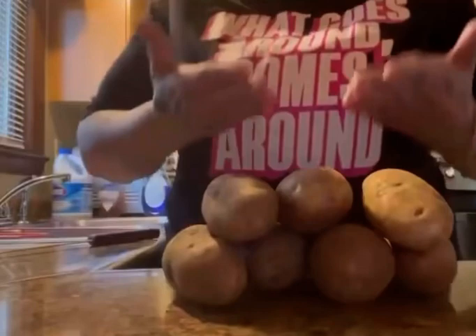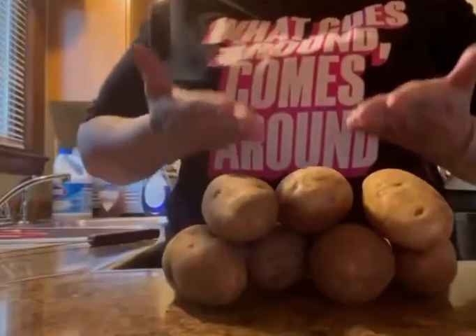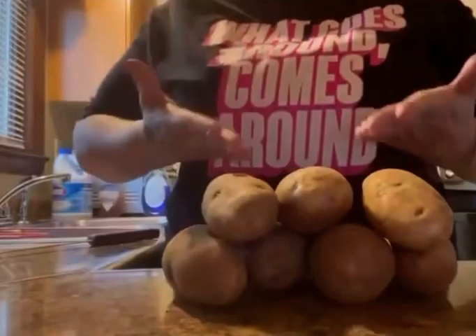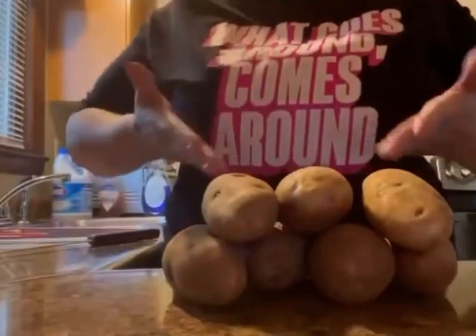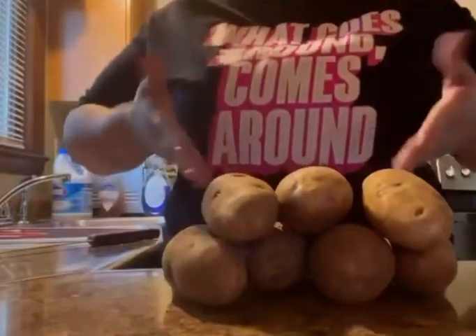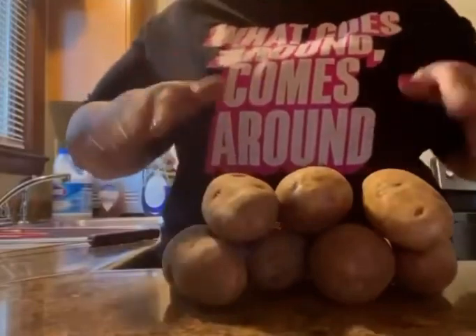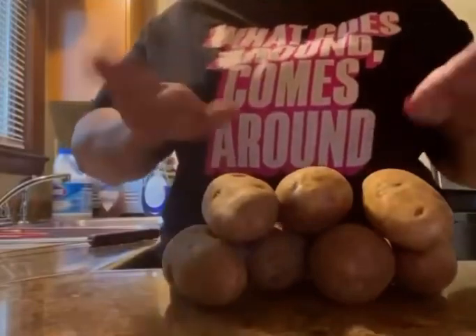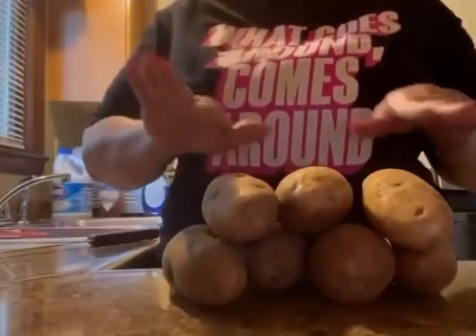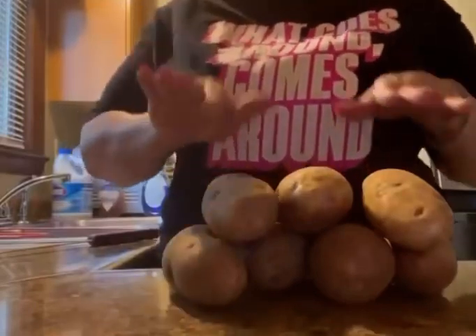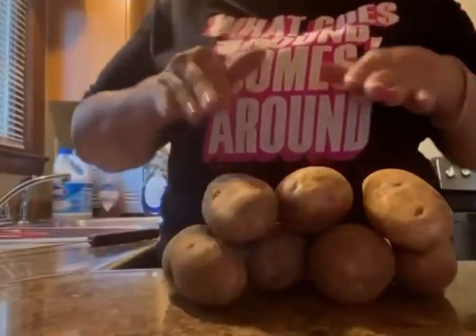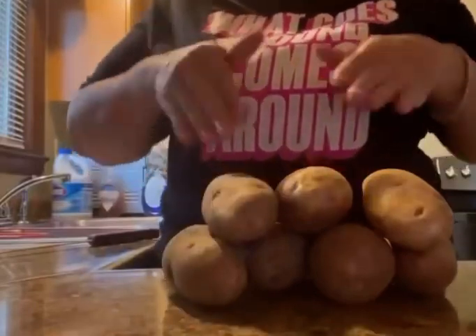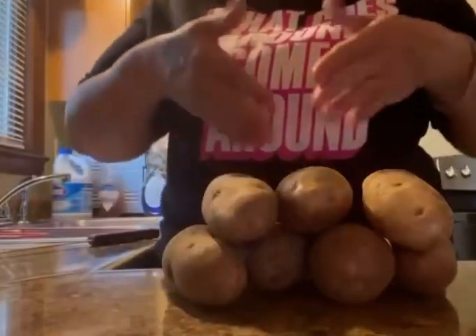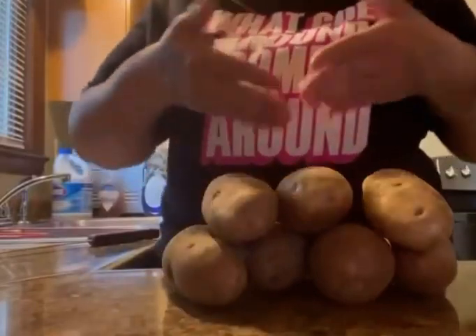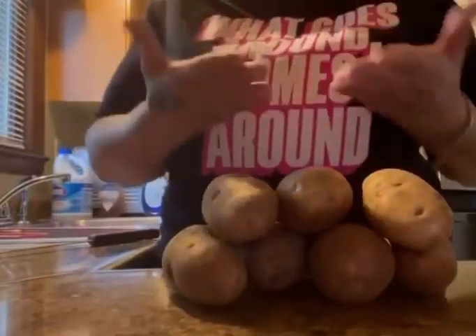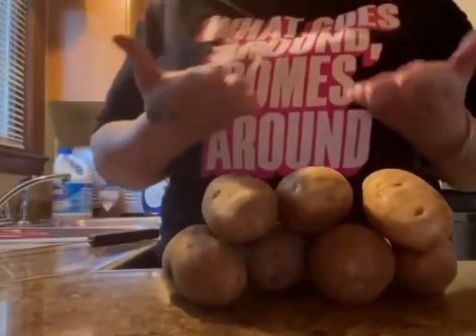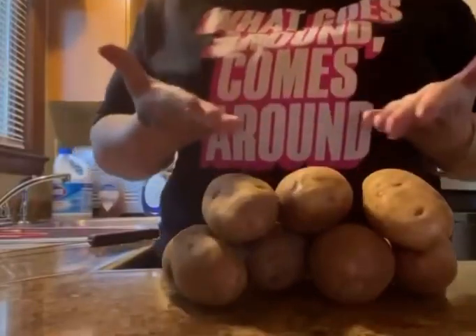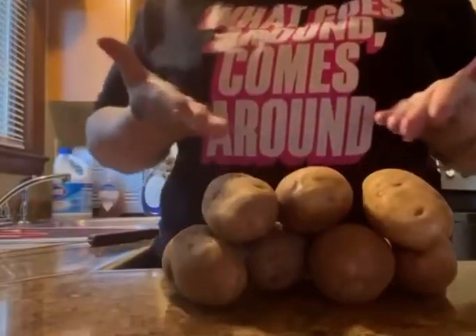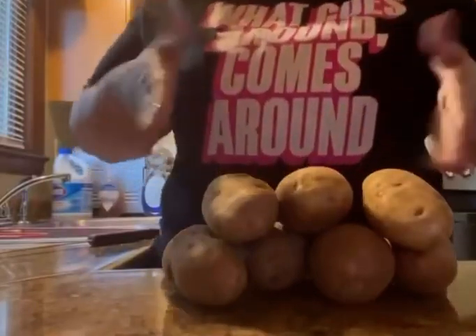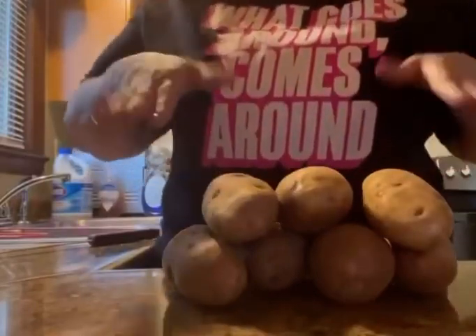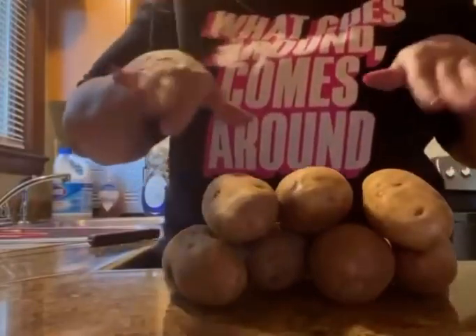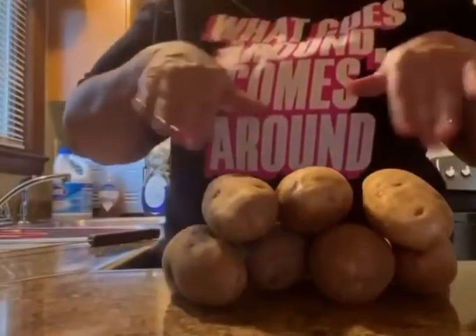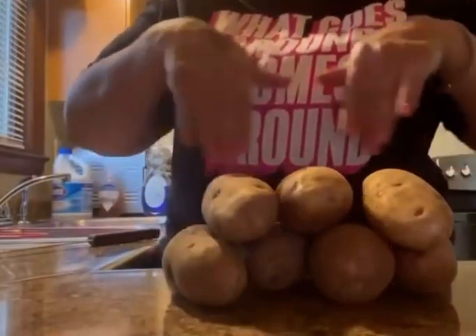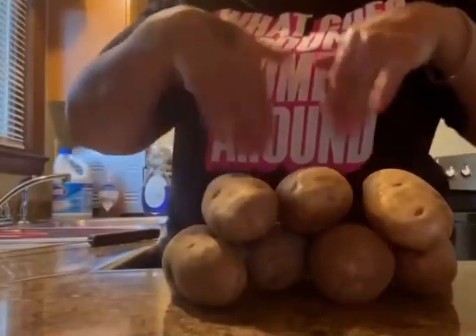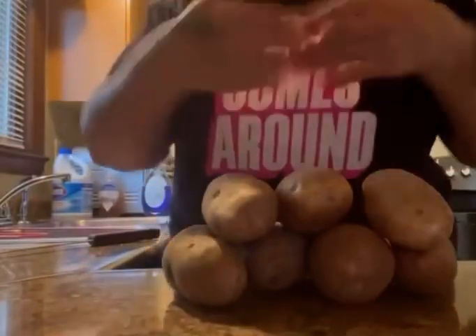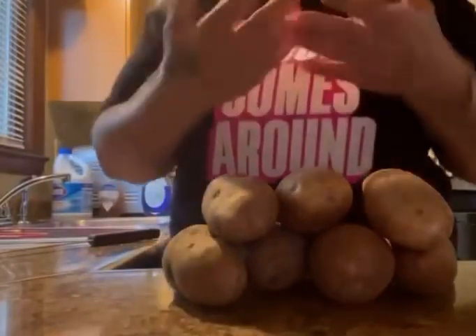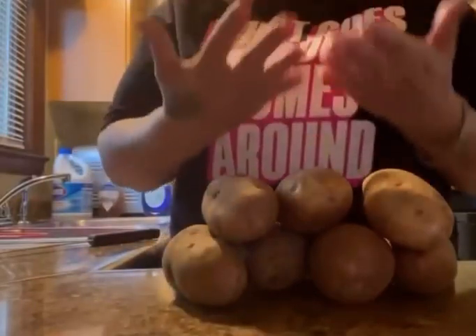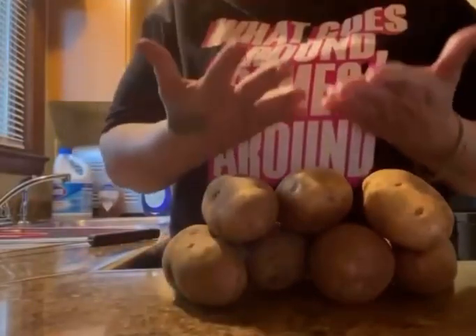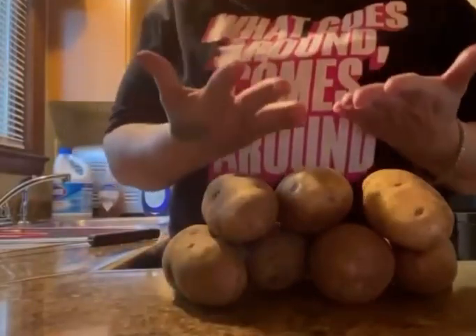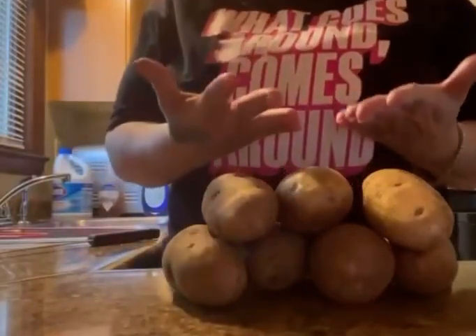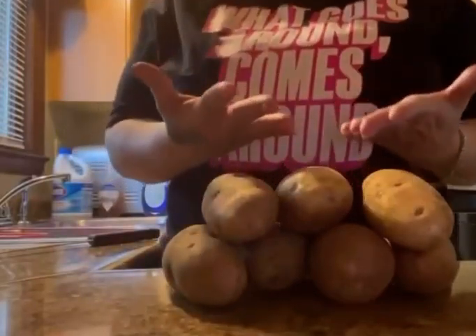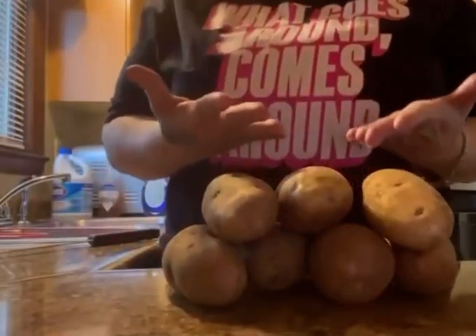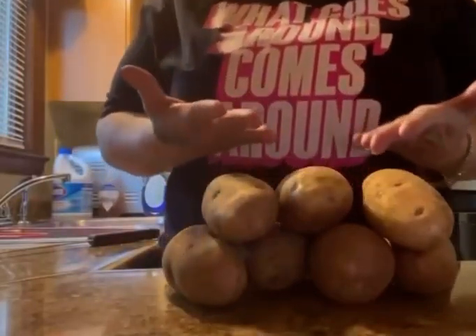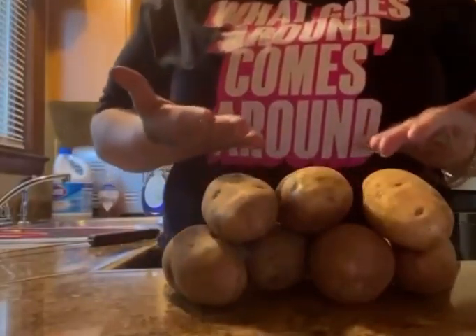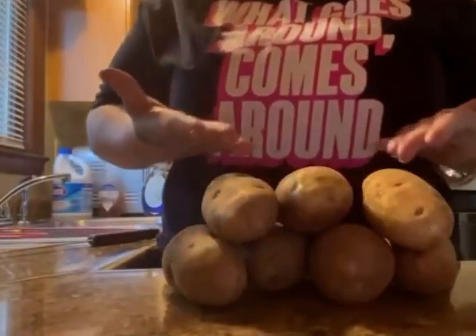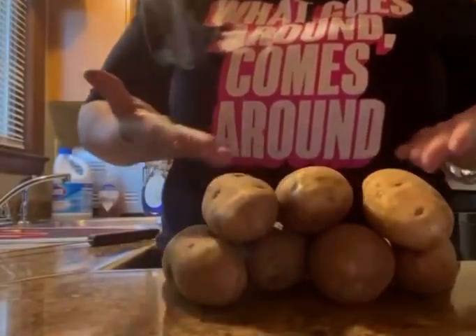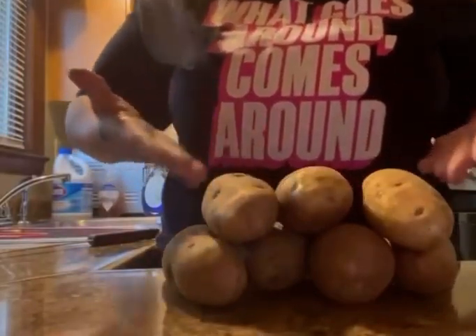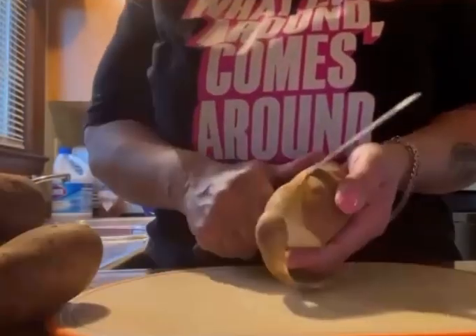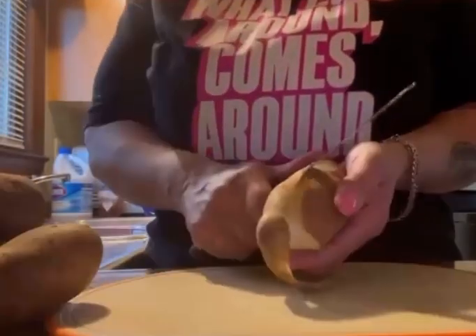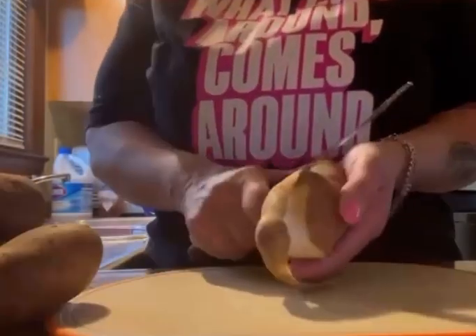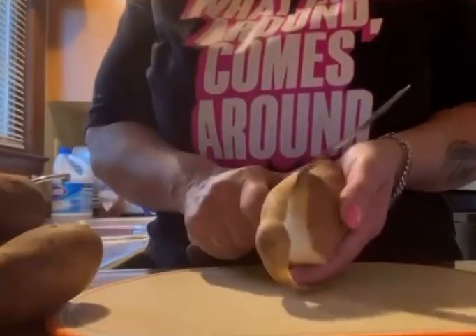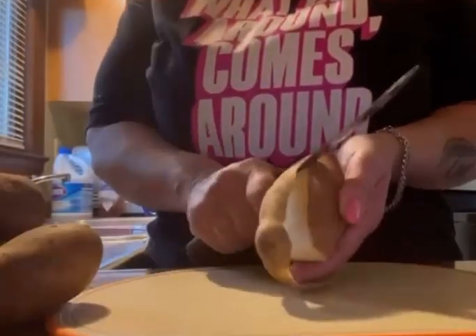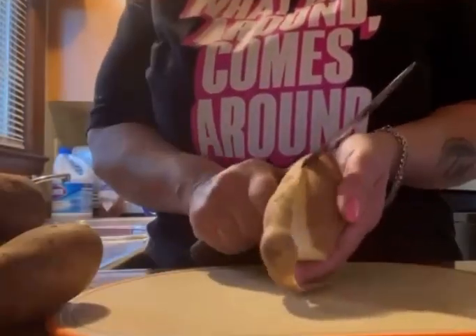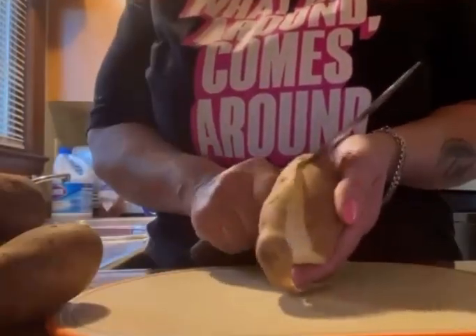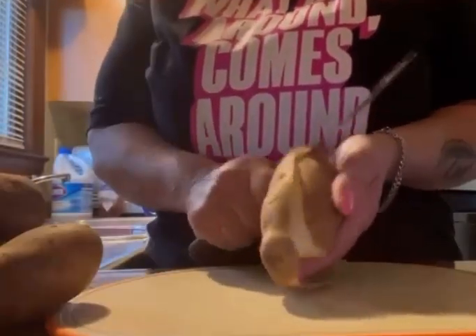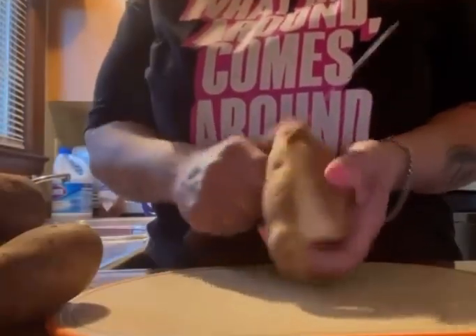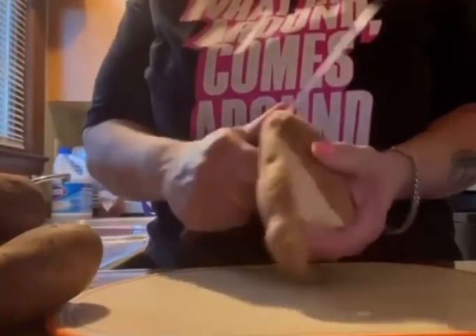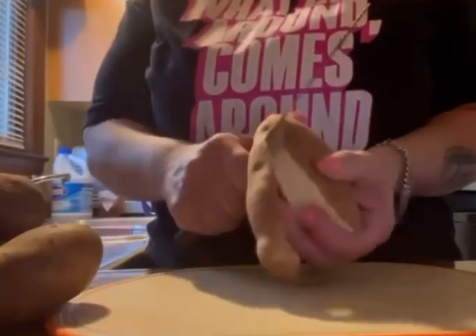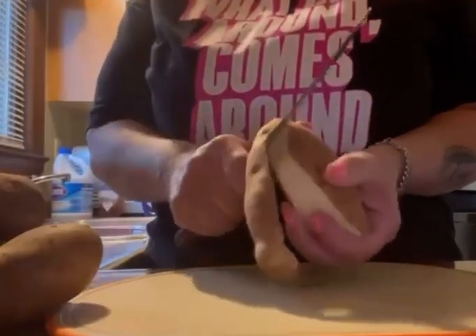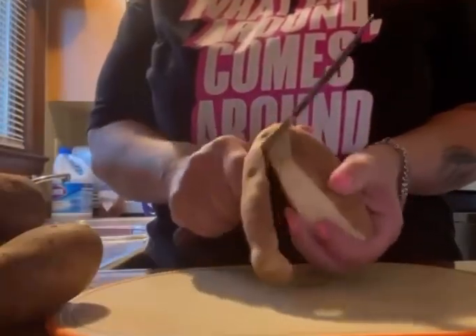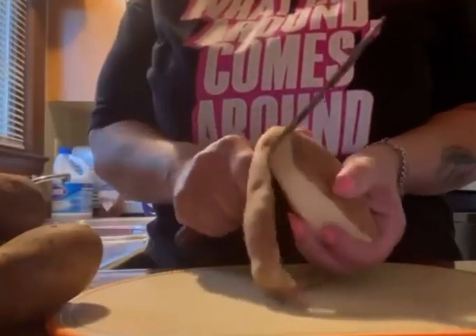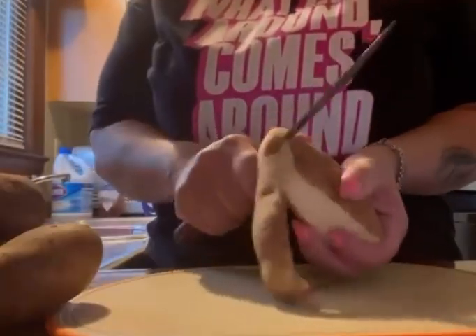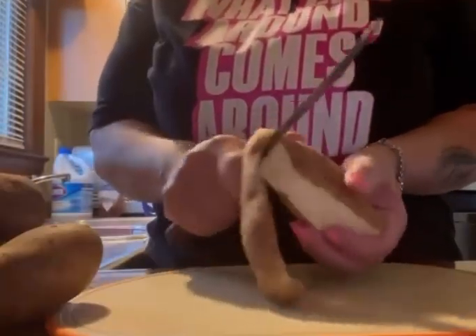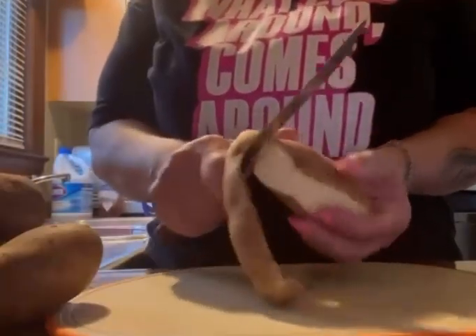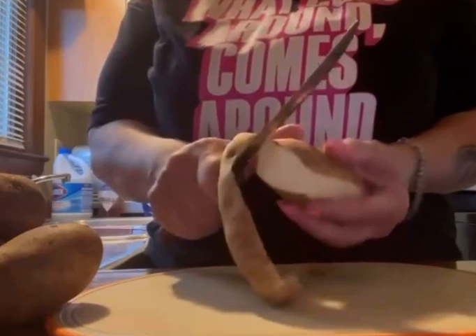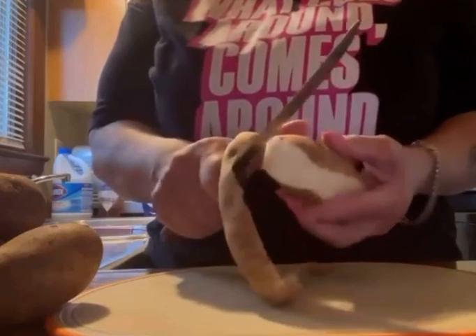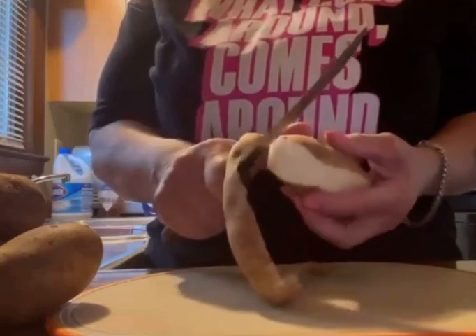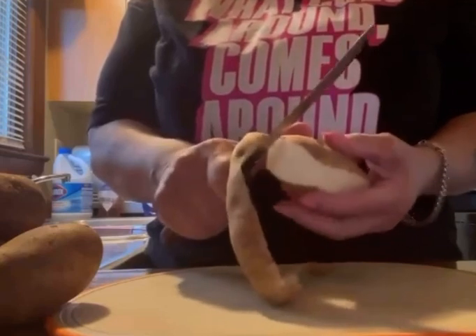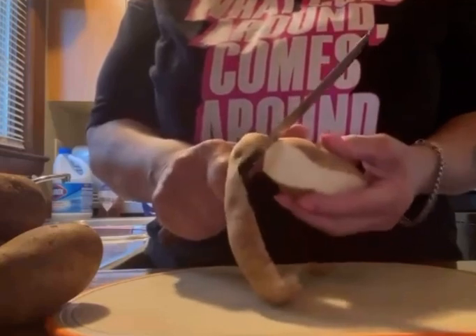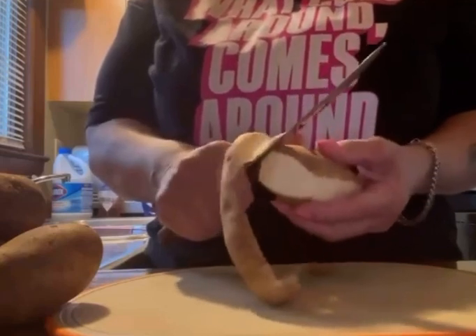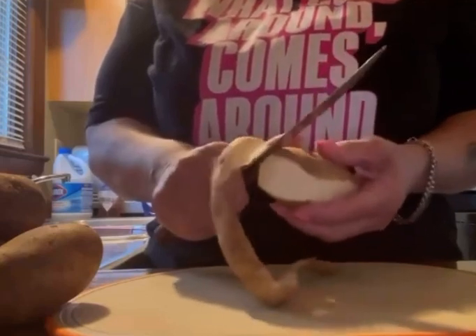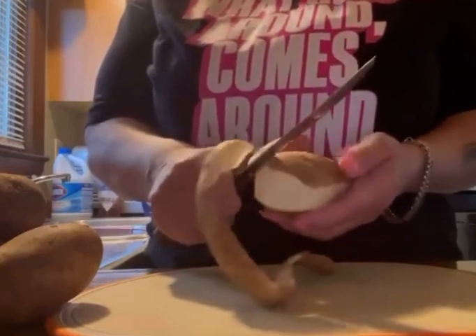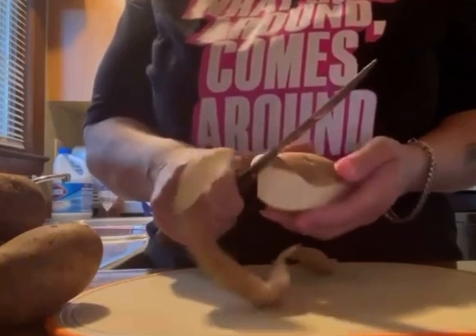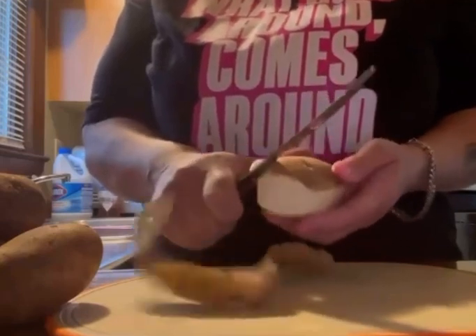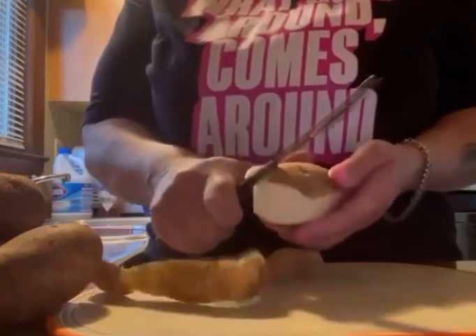No, I'm talking potato, potato, baby. Peel those potatoes, baby.